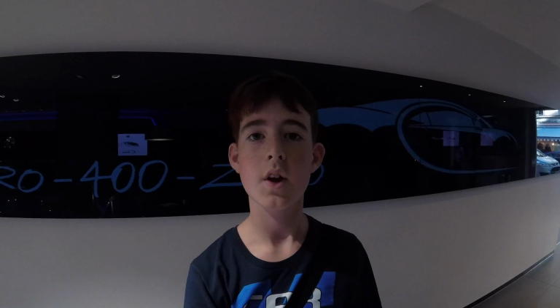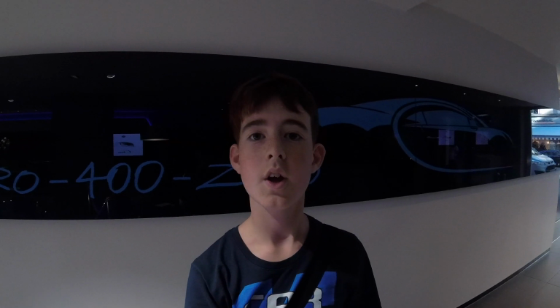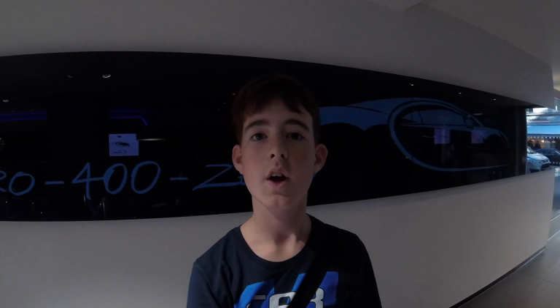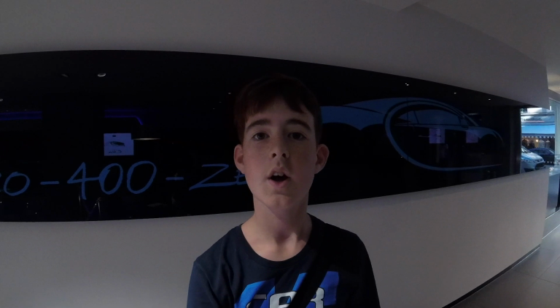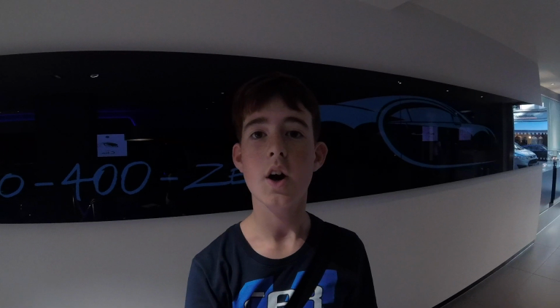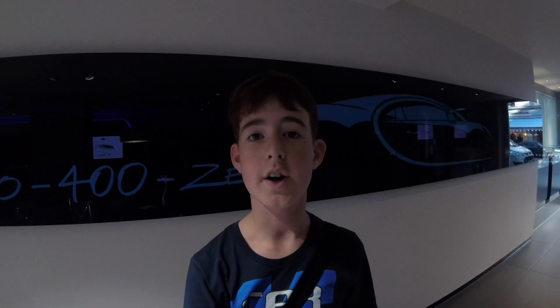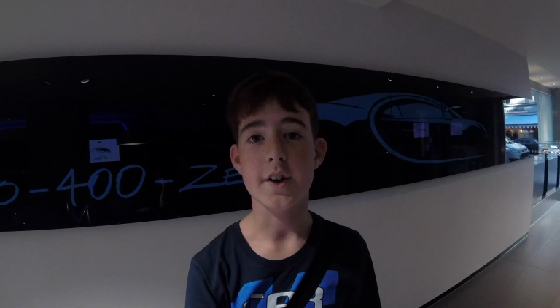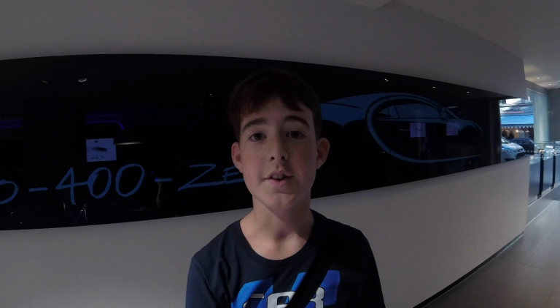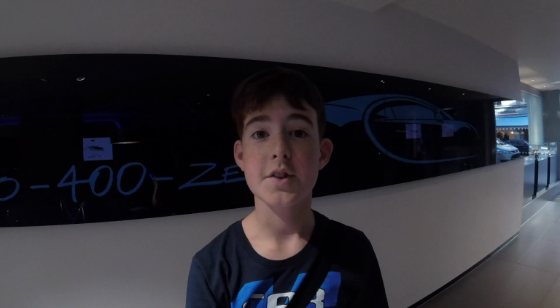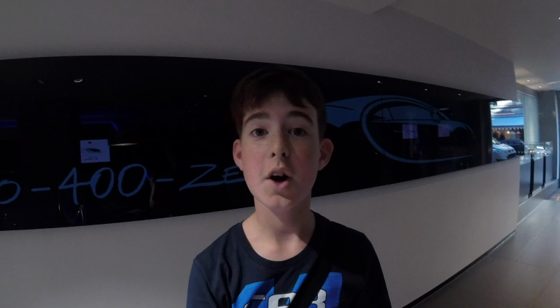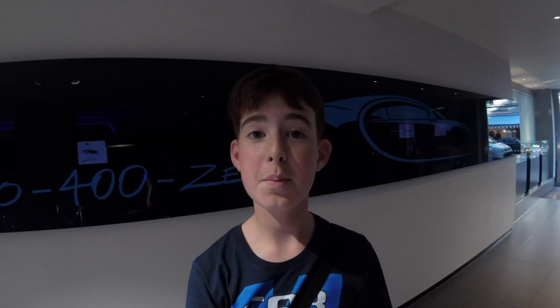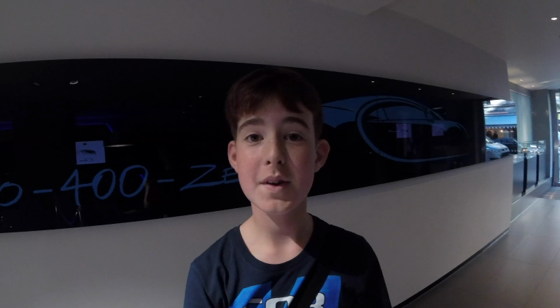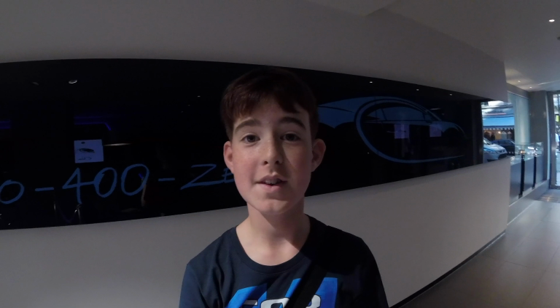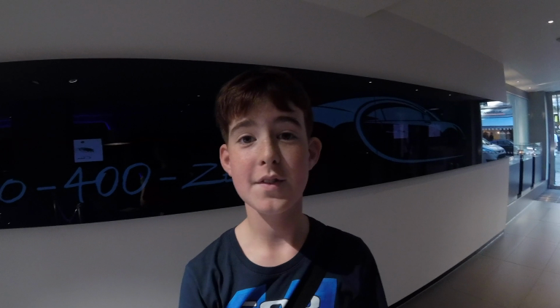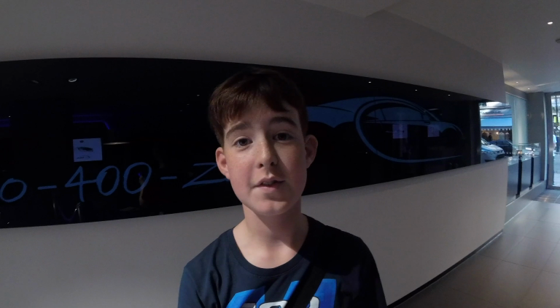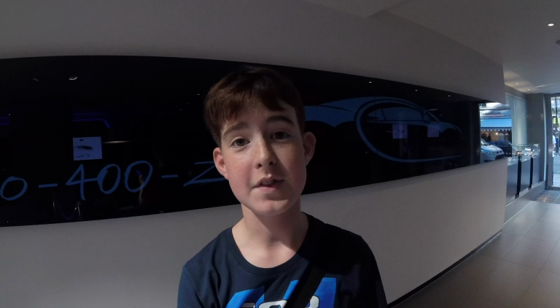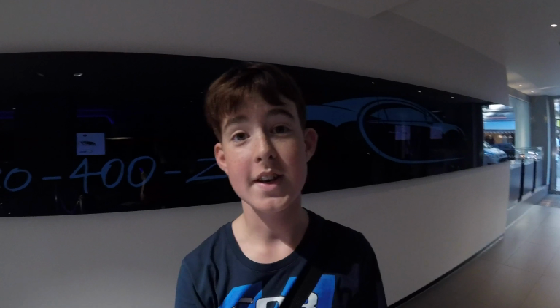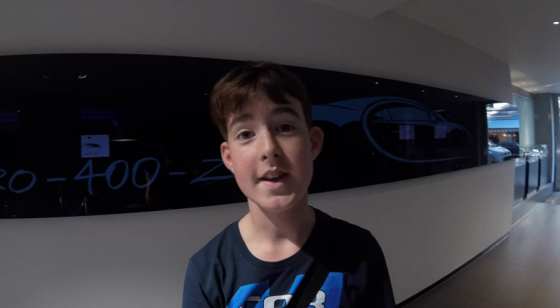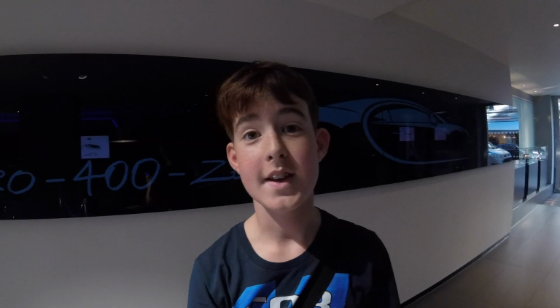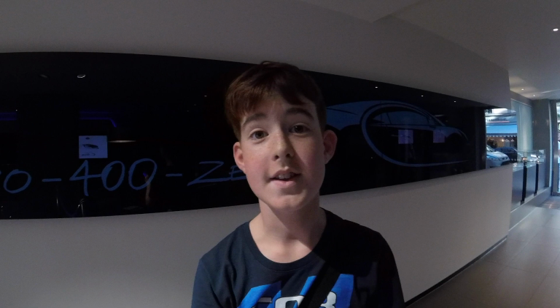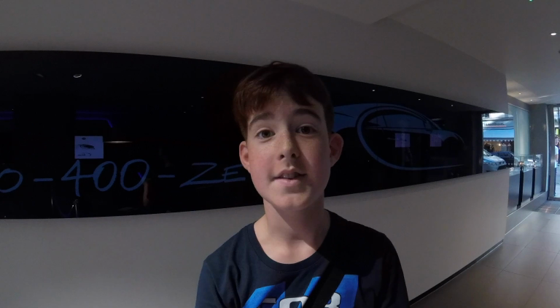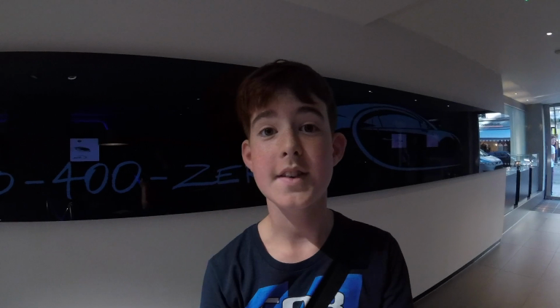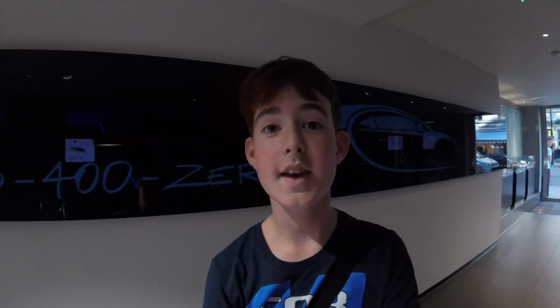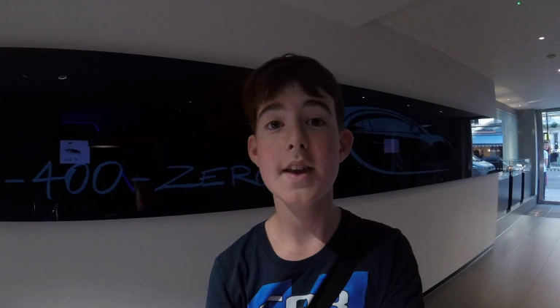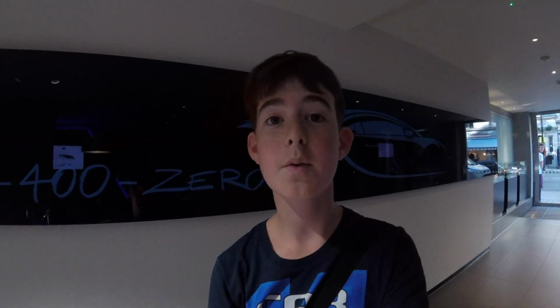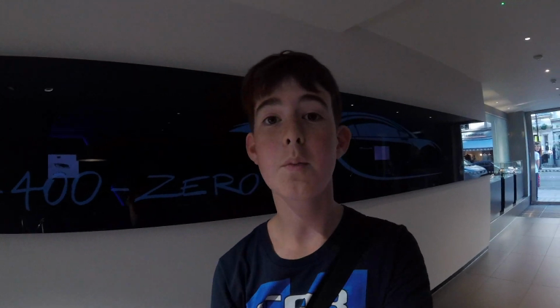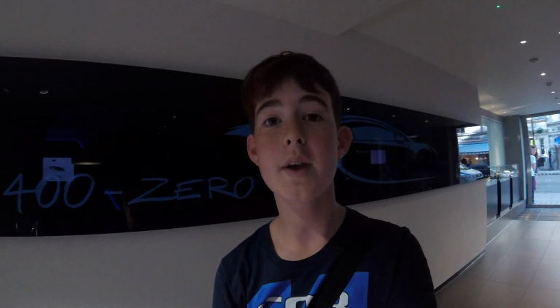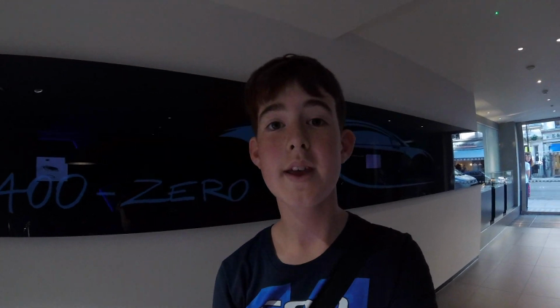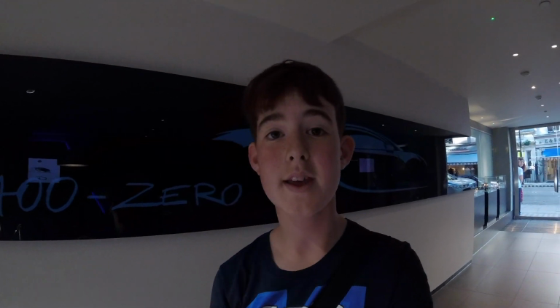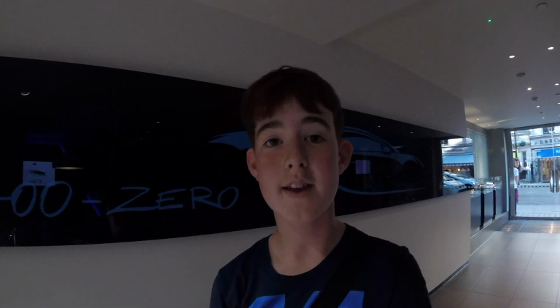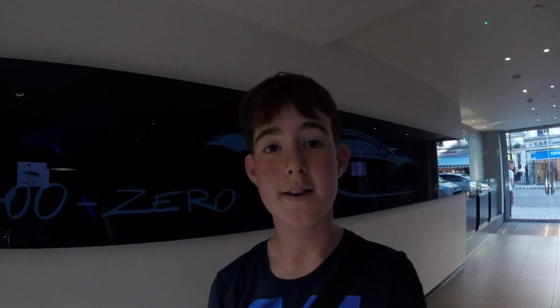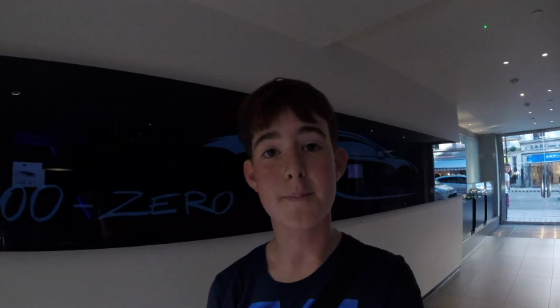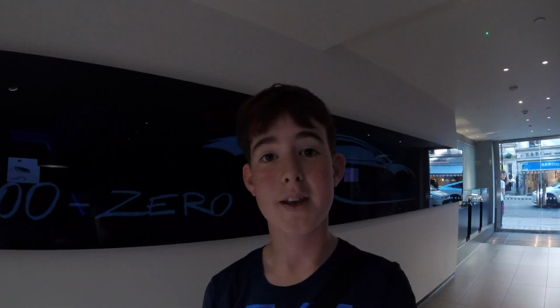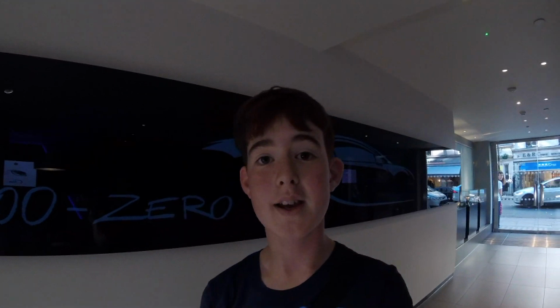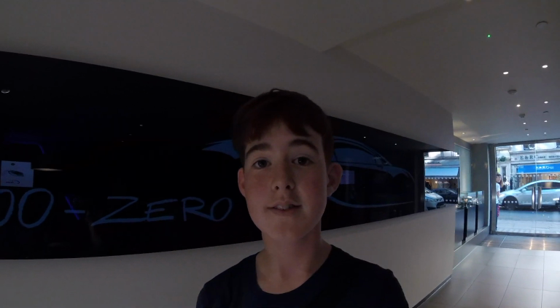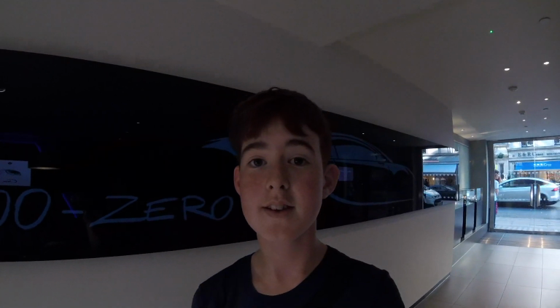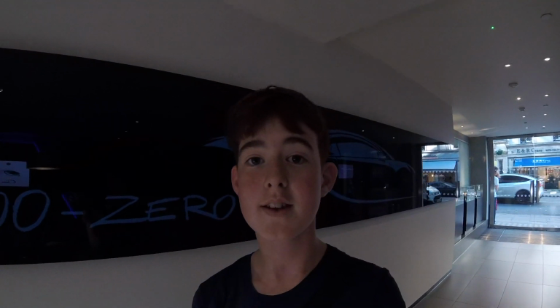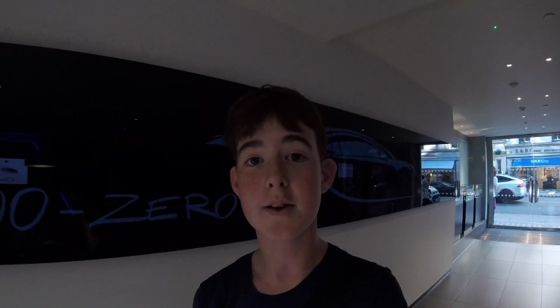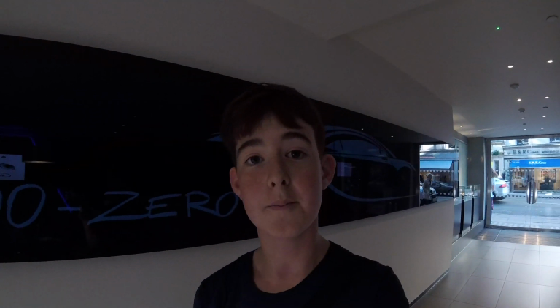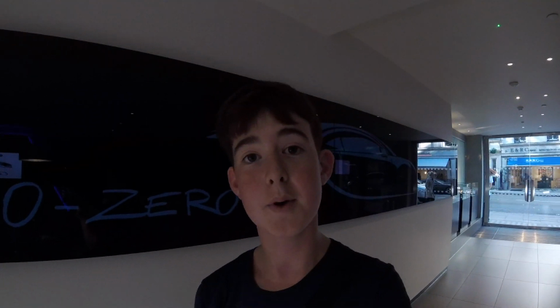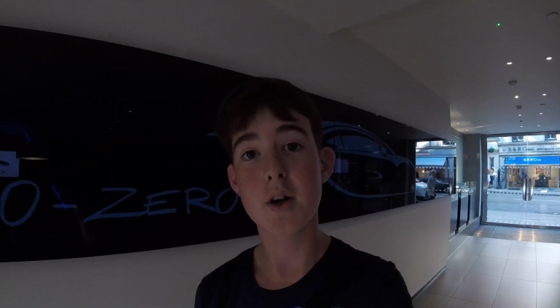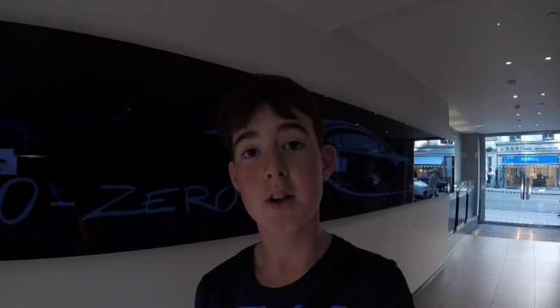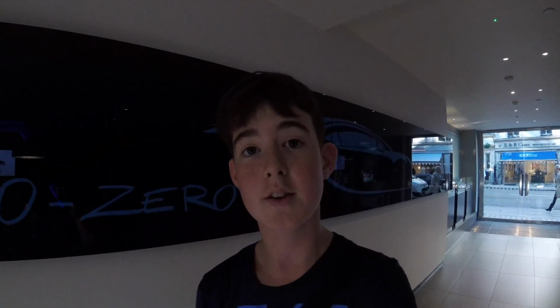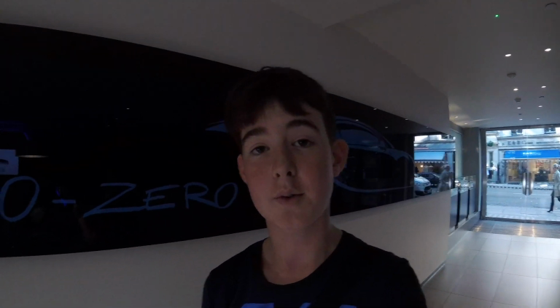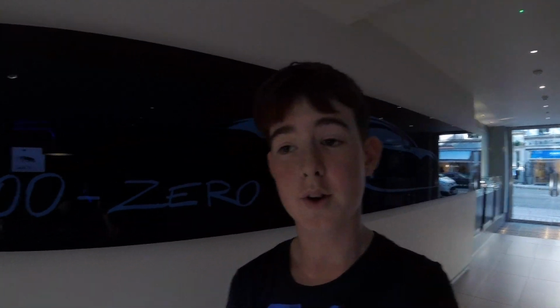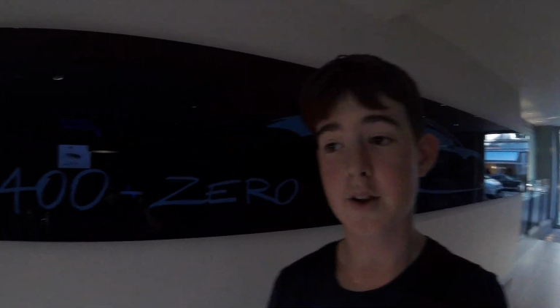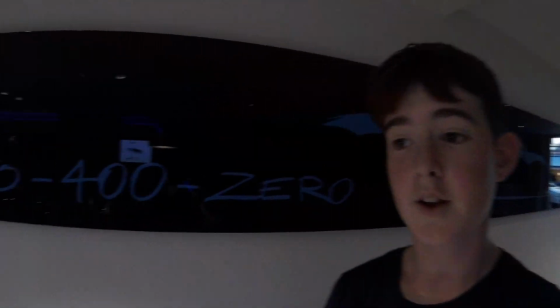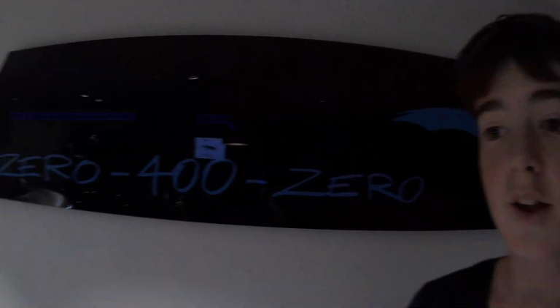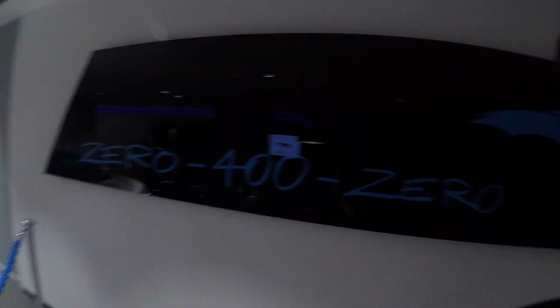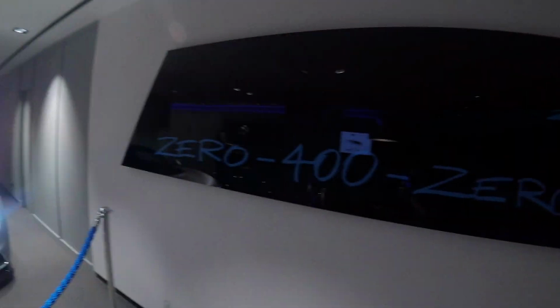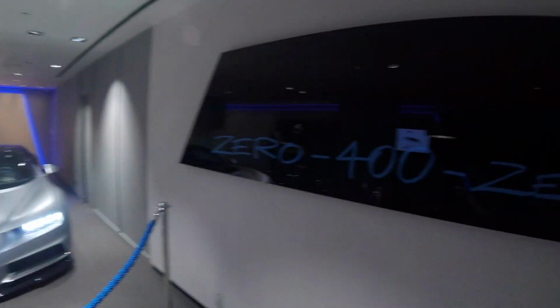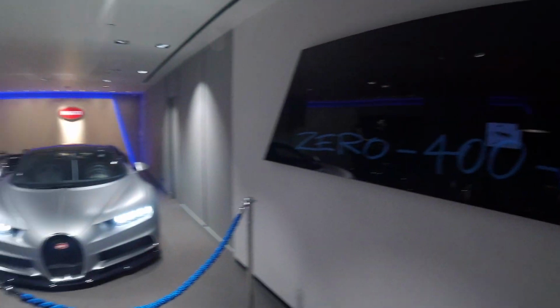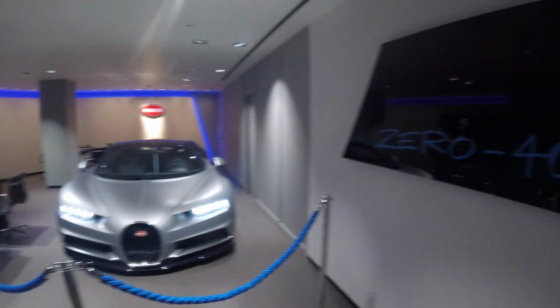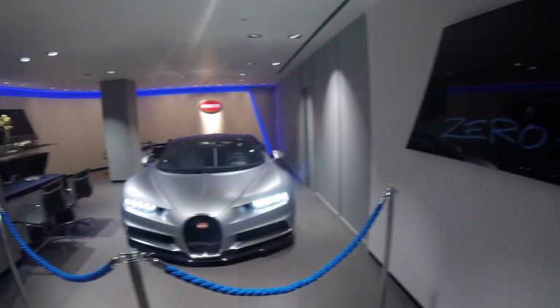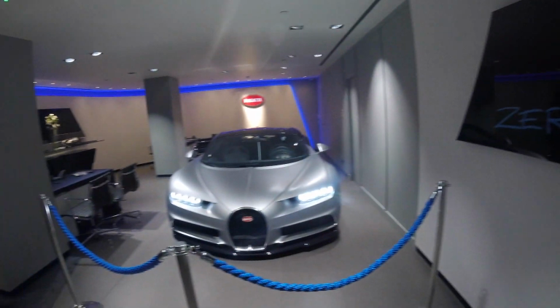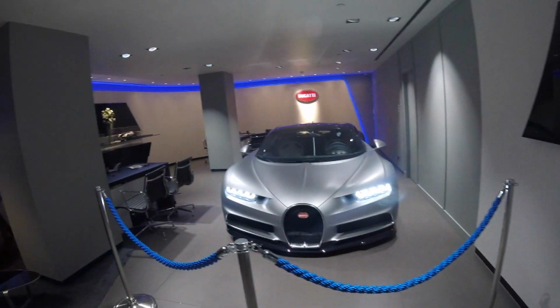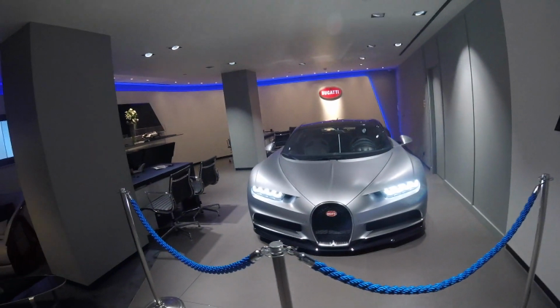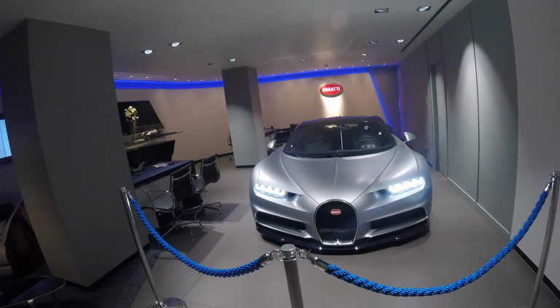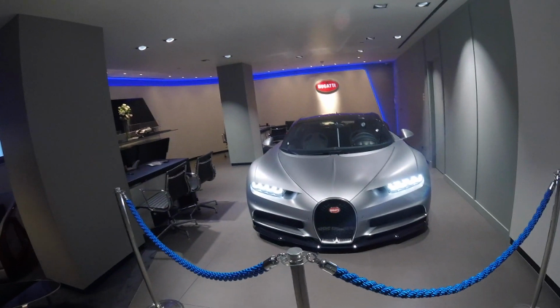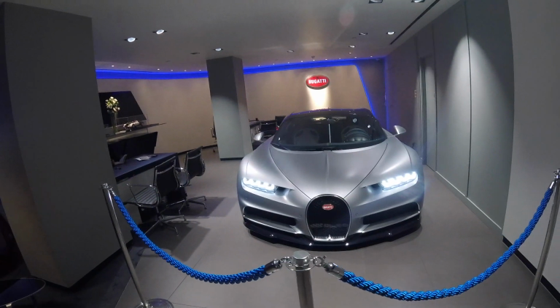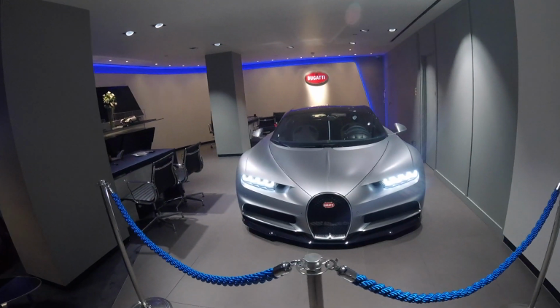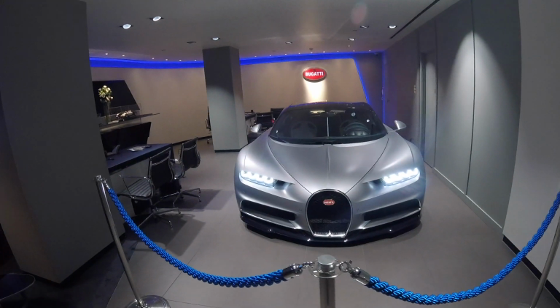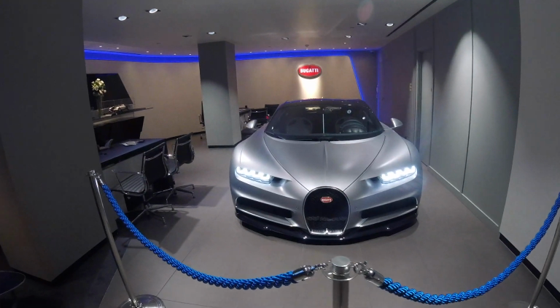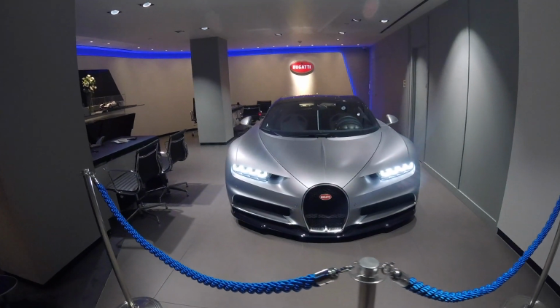Hi guys, Carboretically15 here and today we're here in Bugatti at Berkeley Square with the Bugatti Chiron.